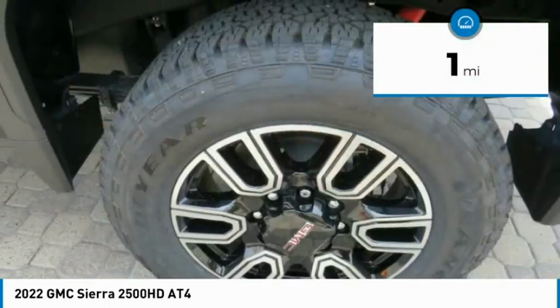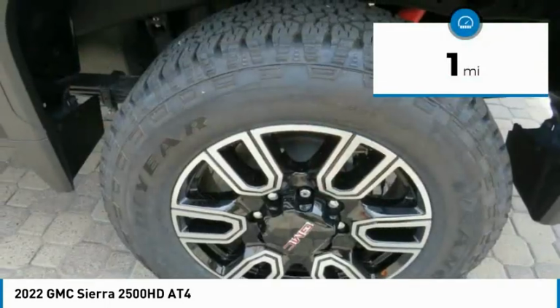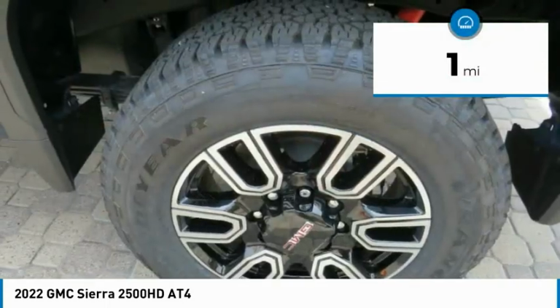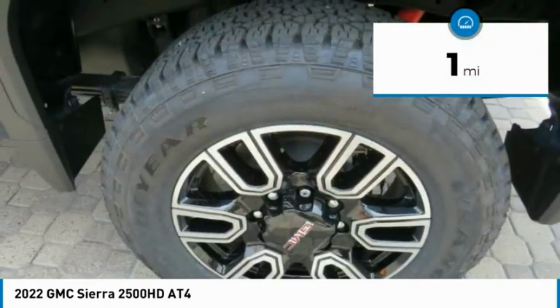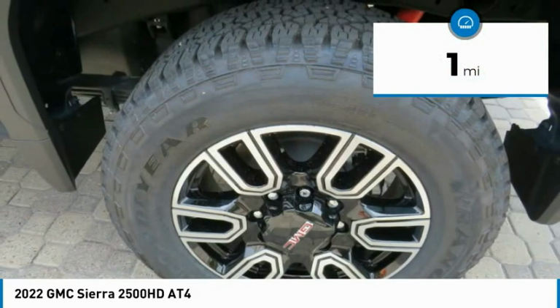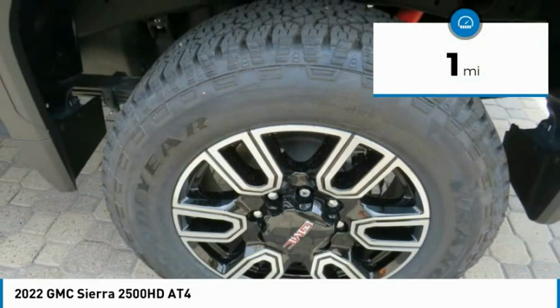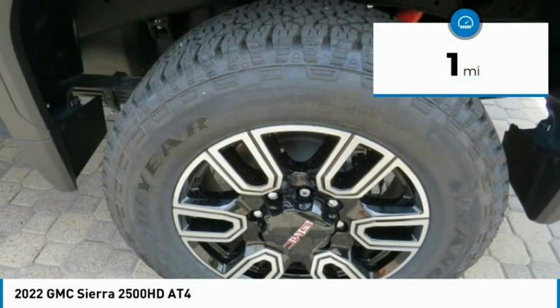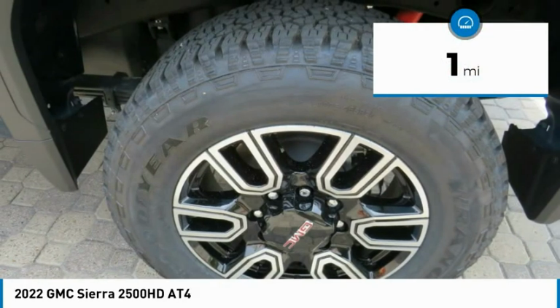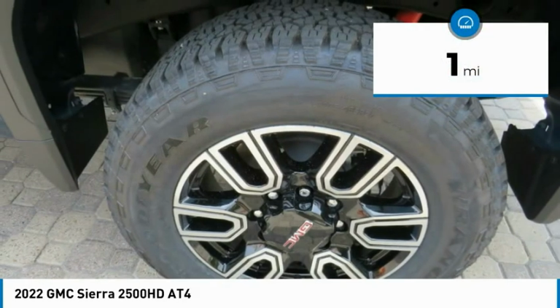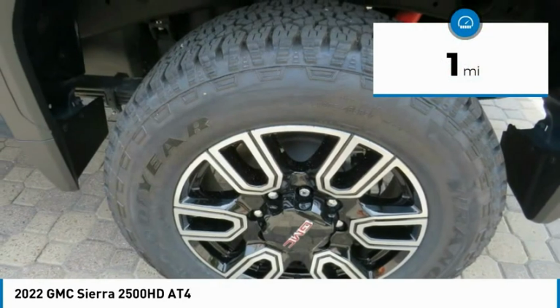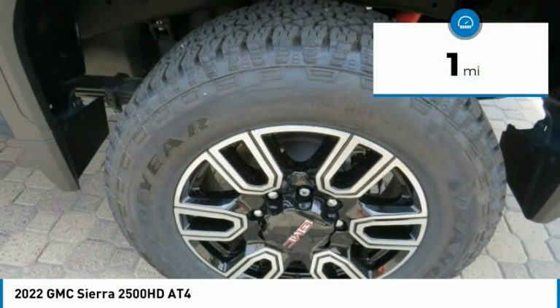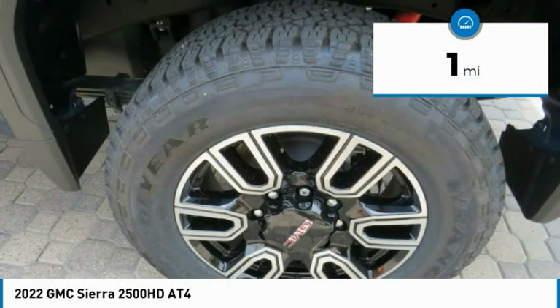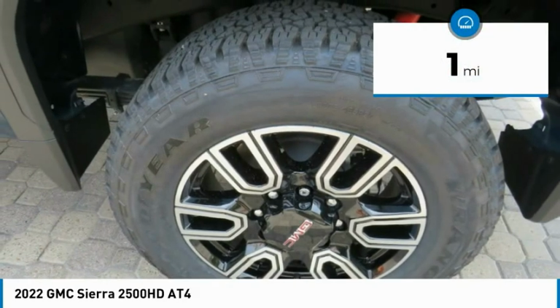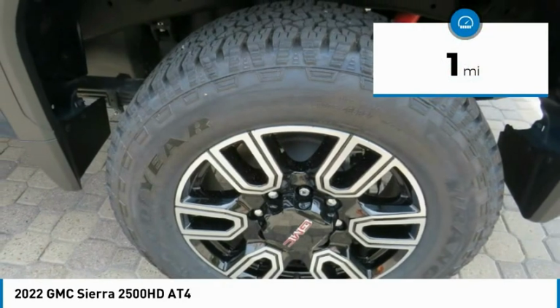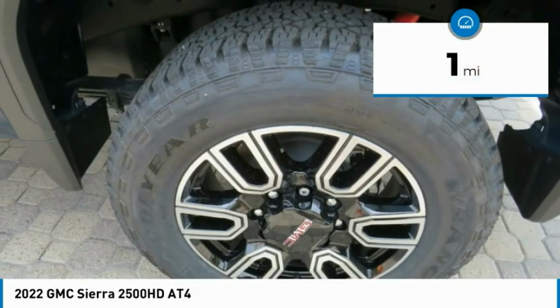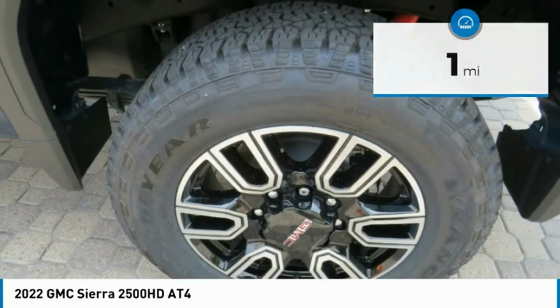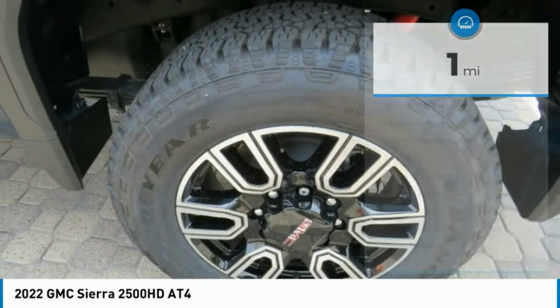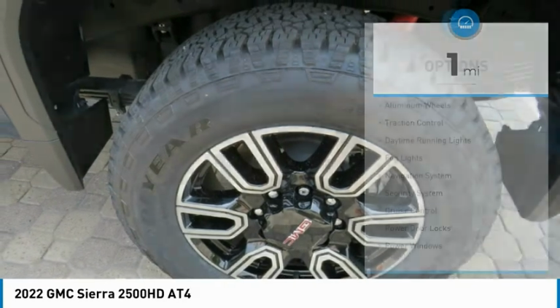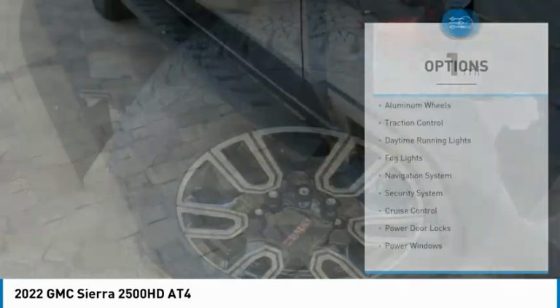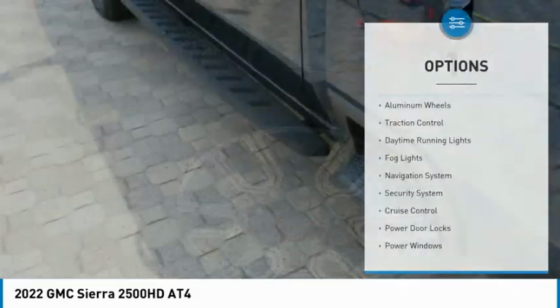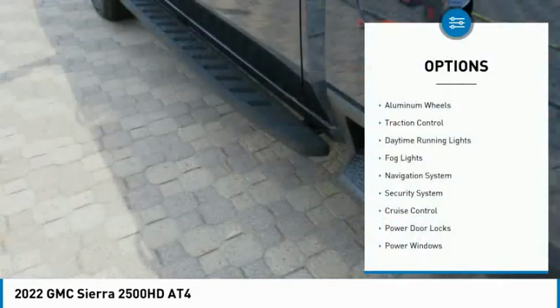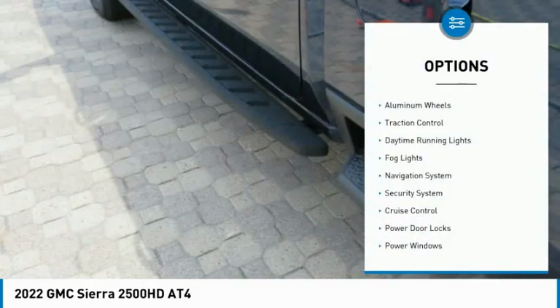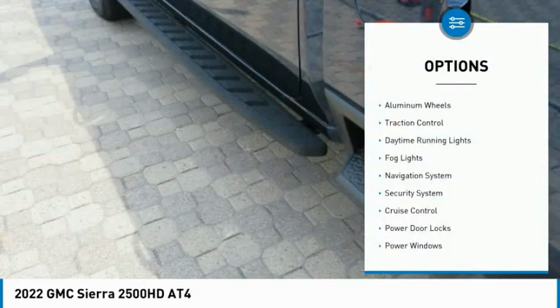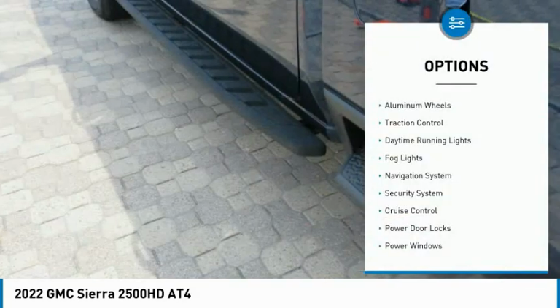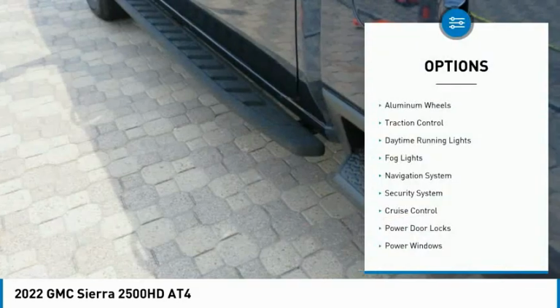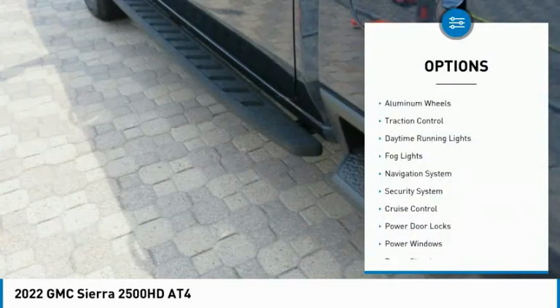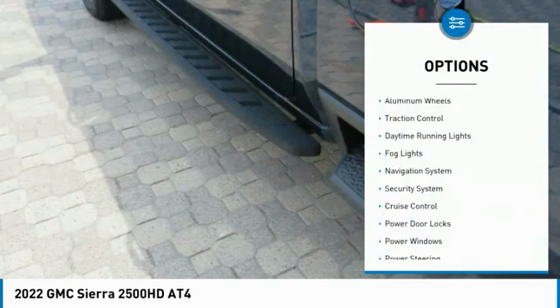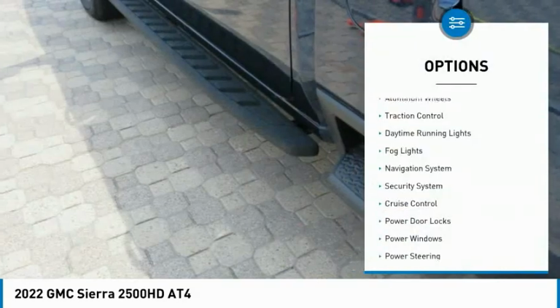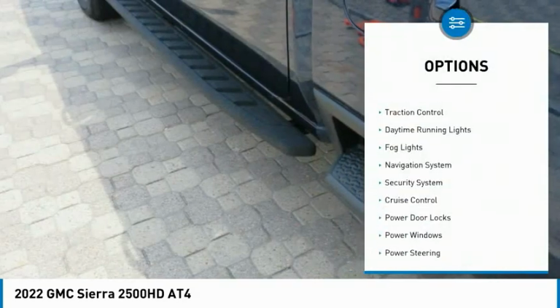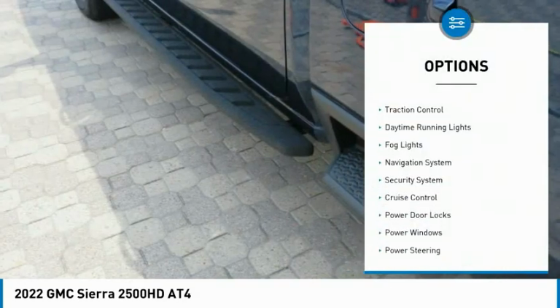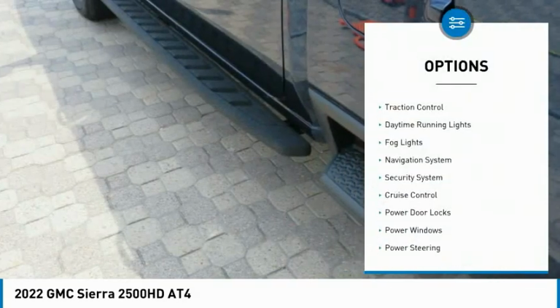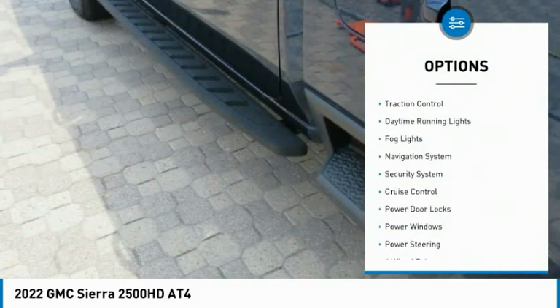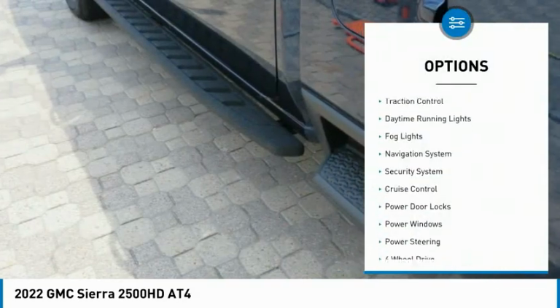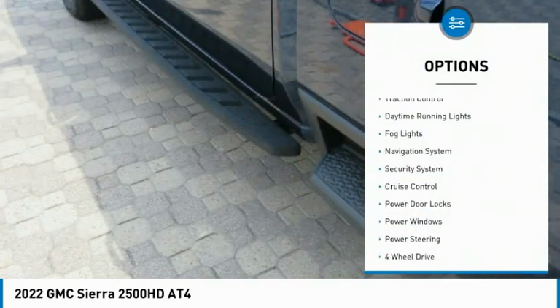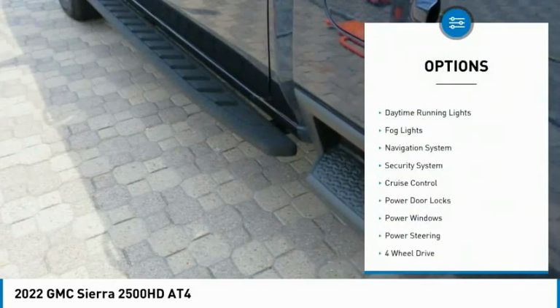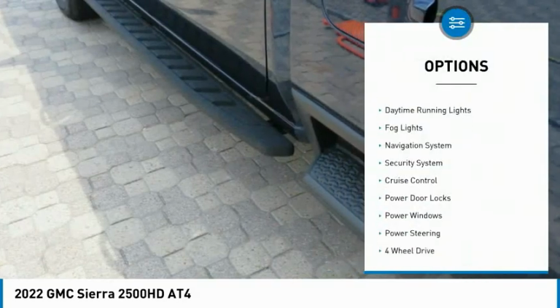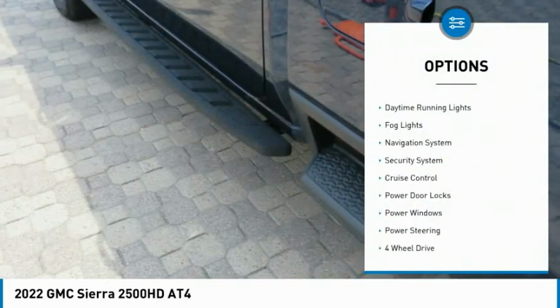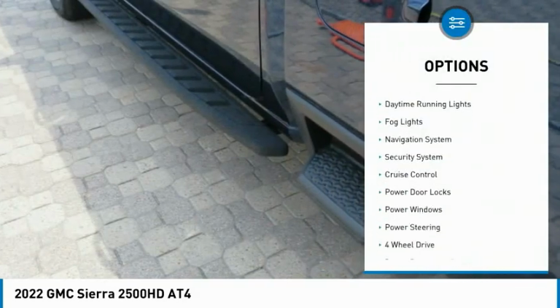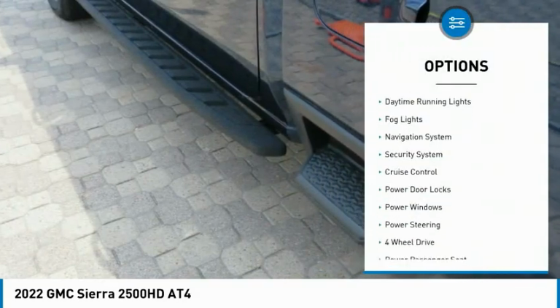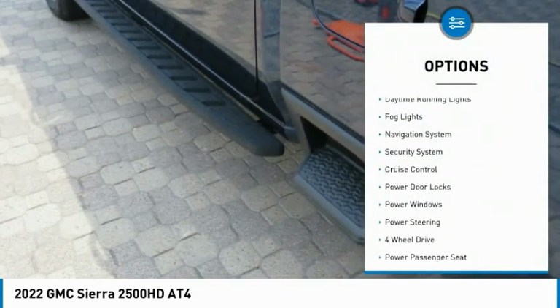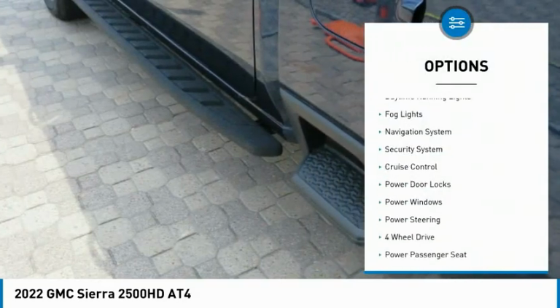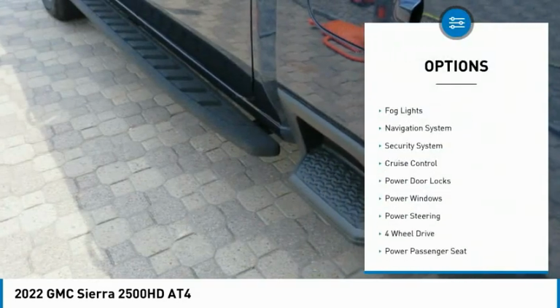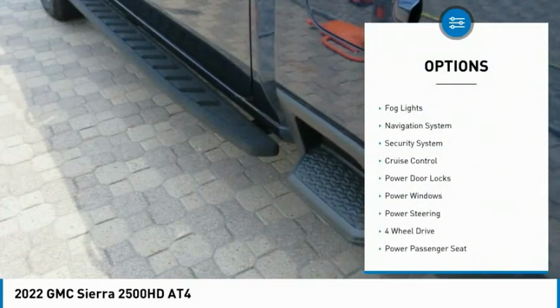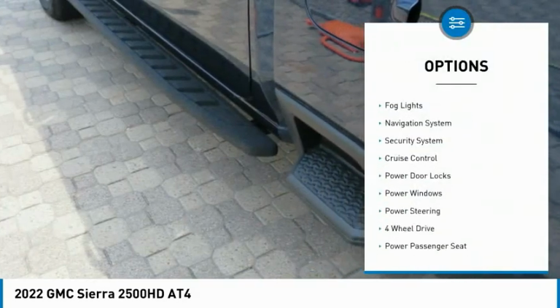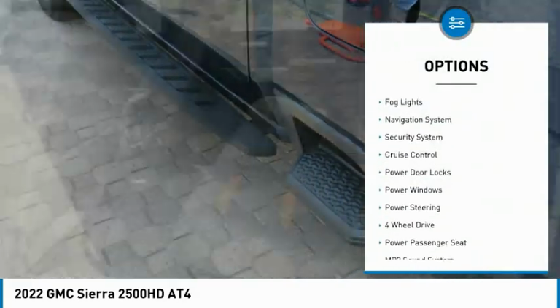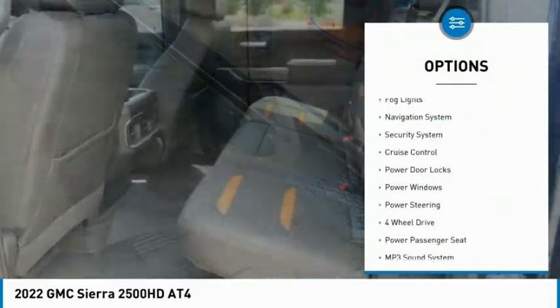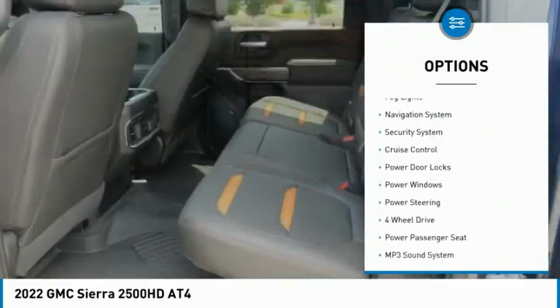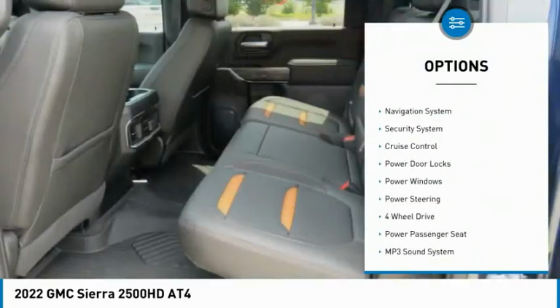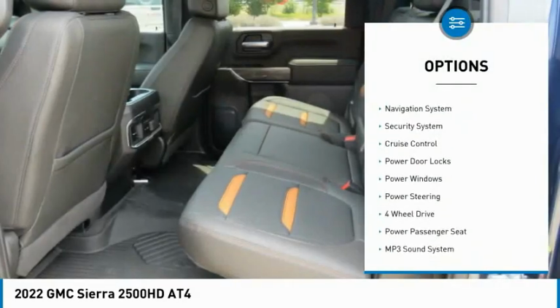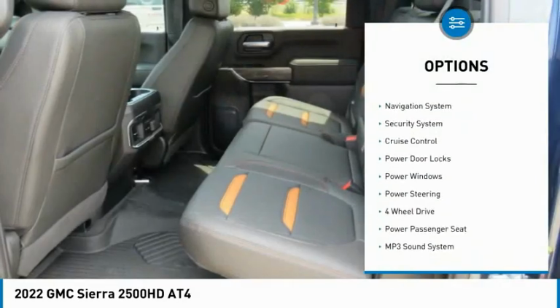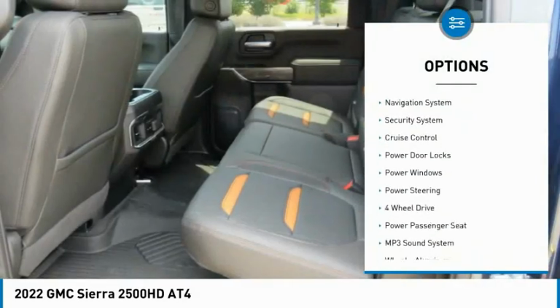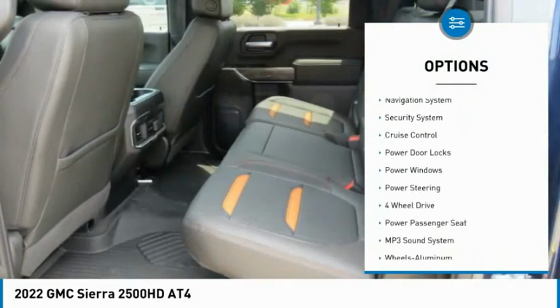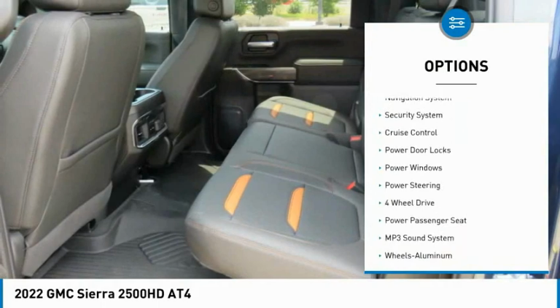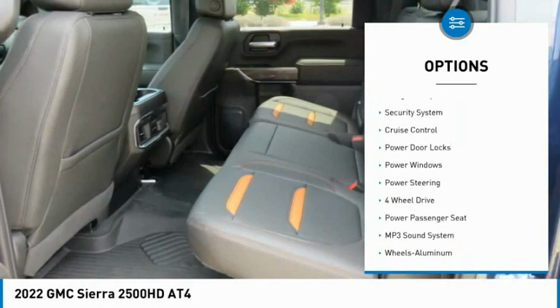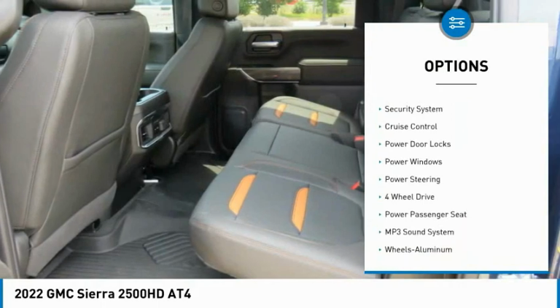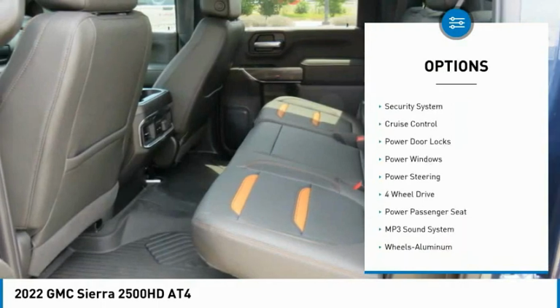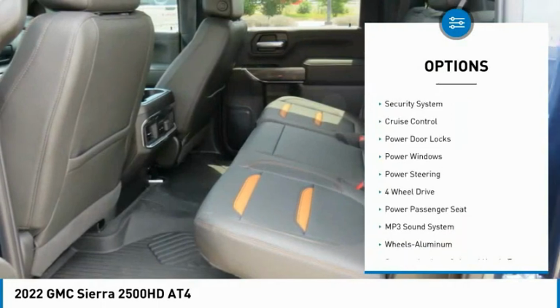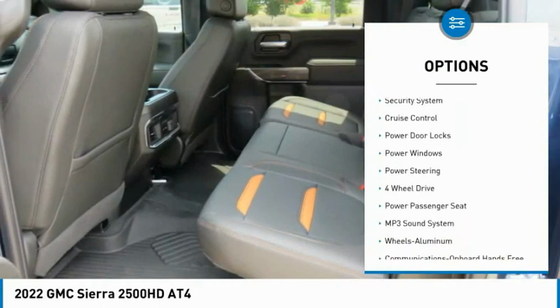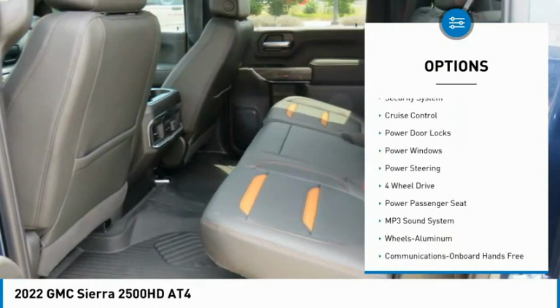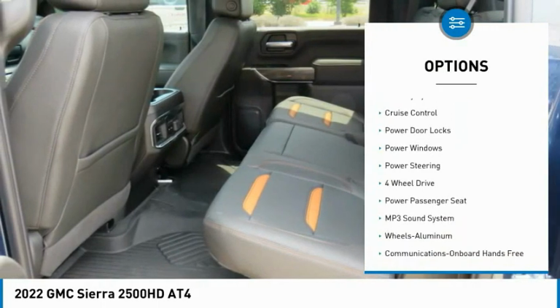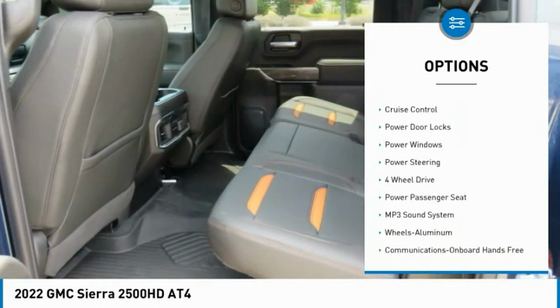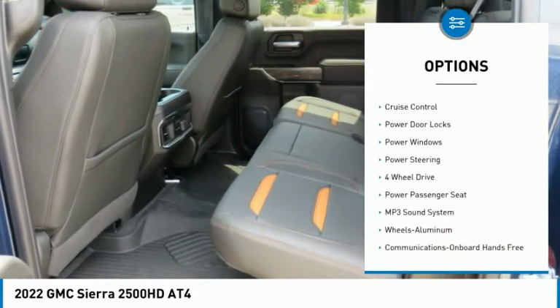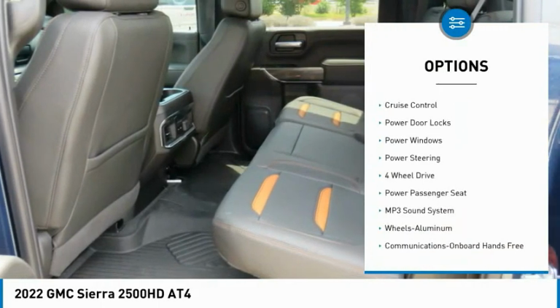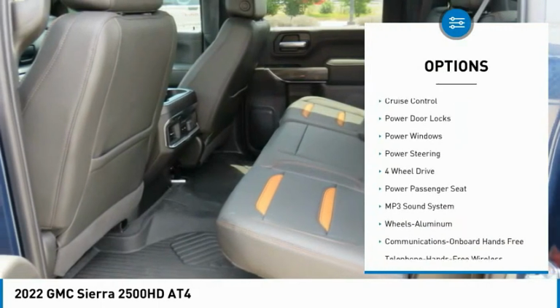Here are some of this vehicle's great options: aluminum wheels, traction control, daytime running lights, and fog lights.